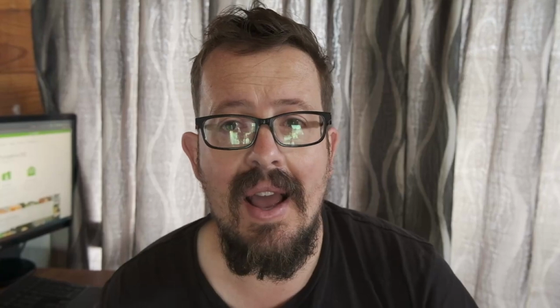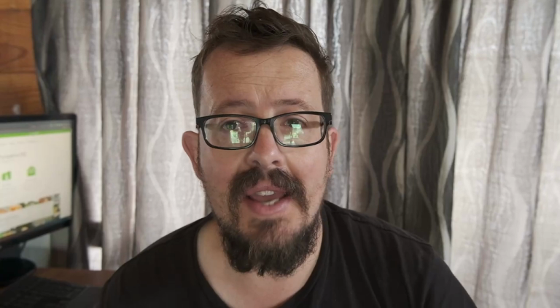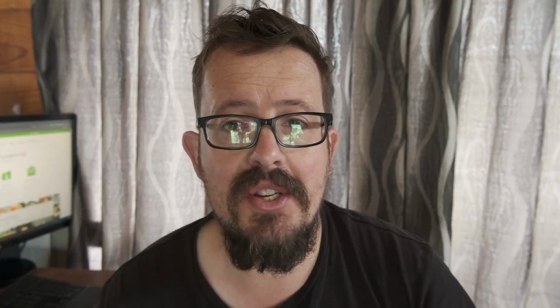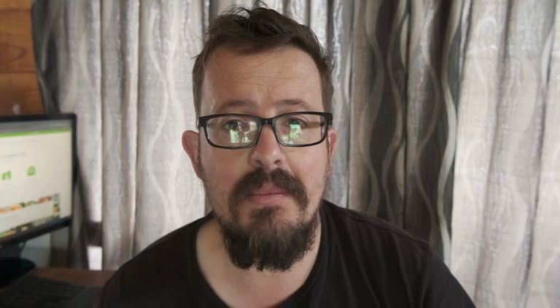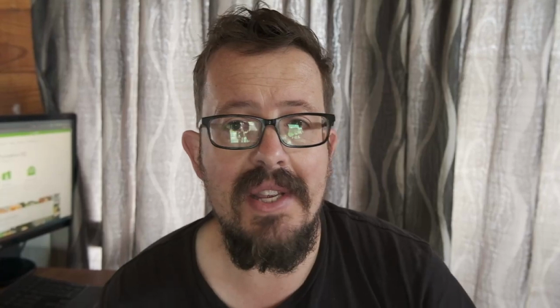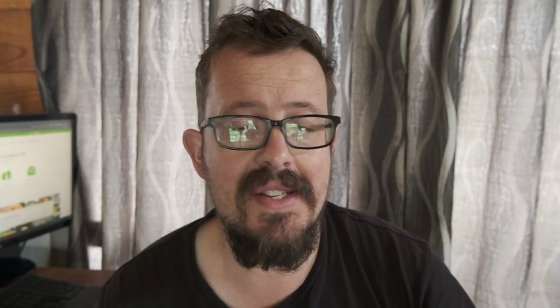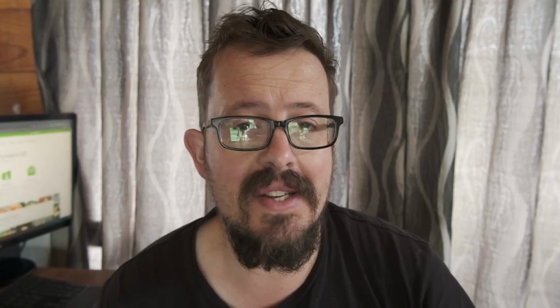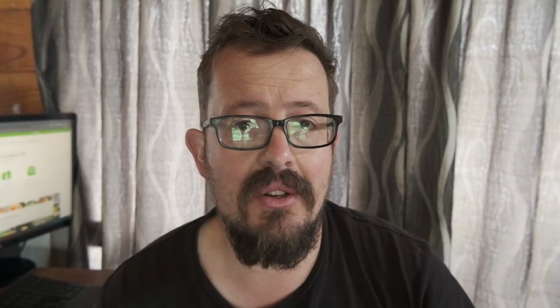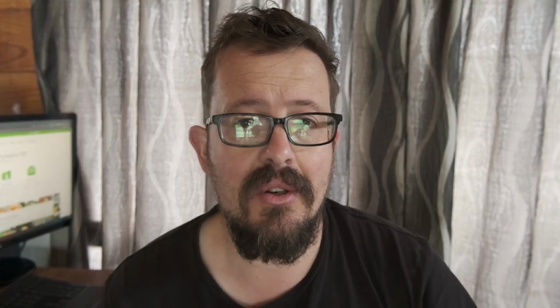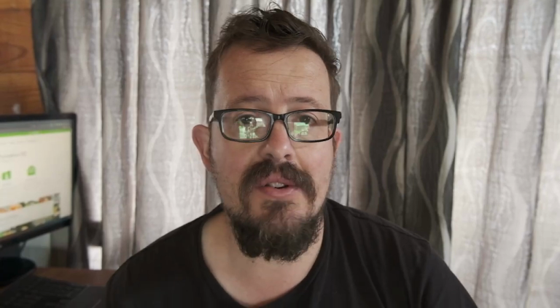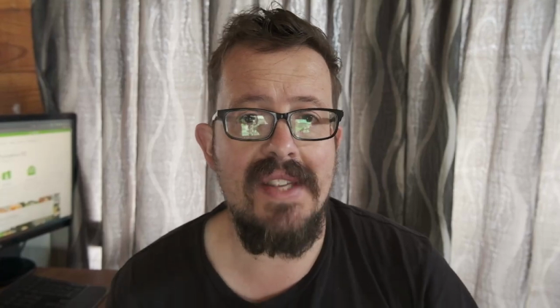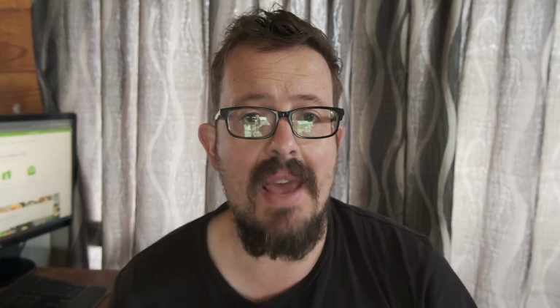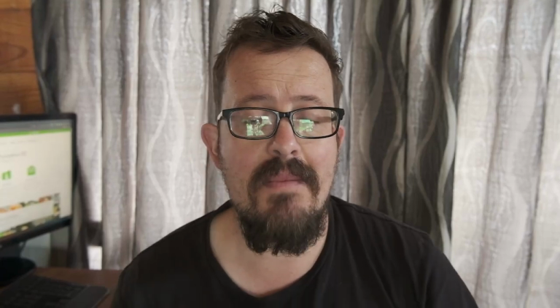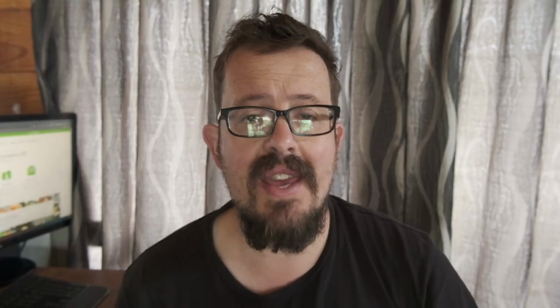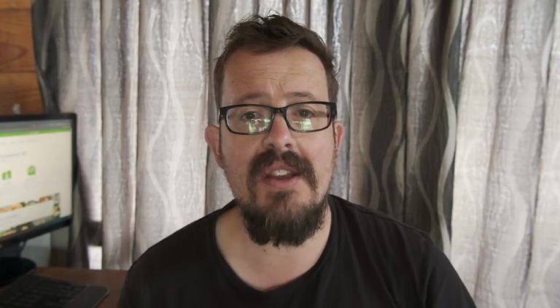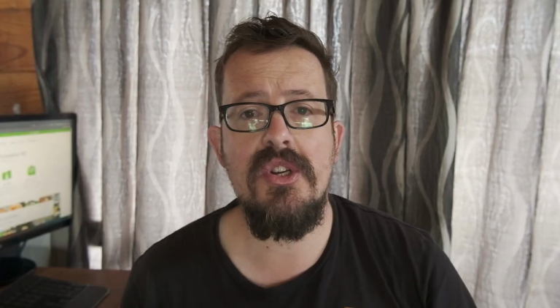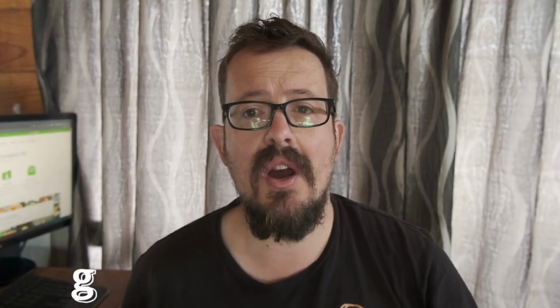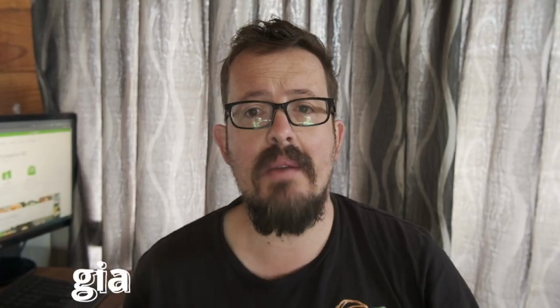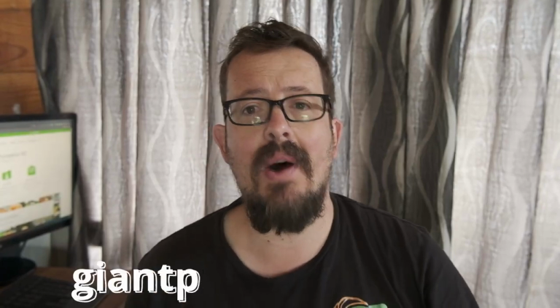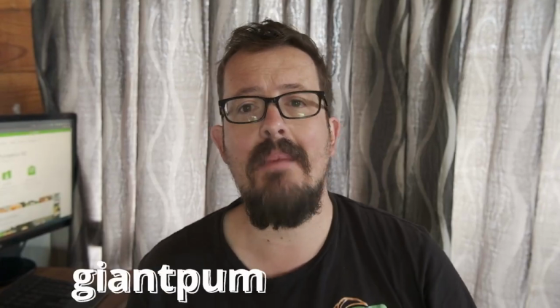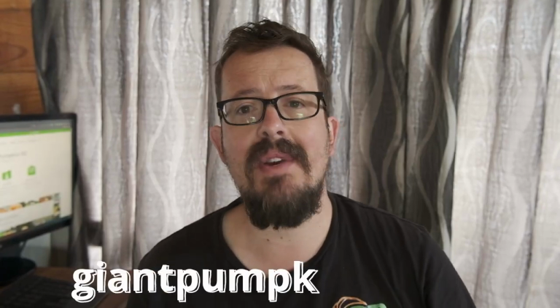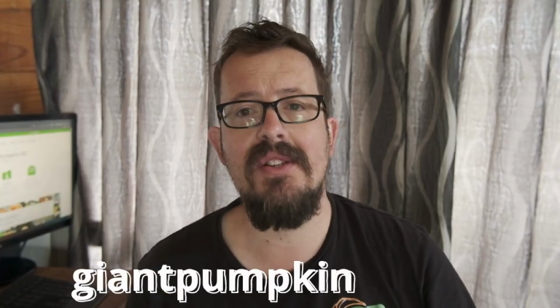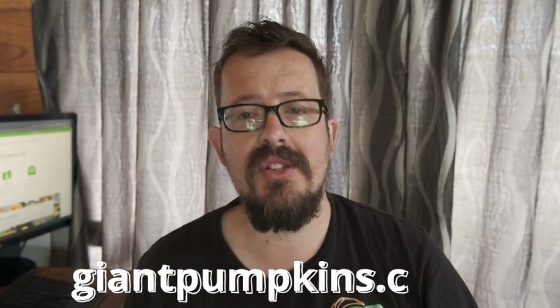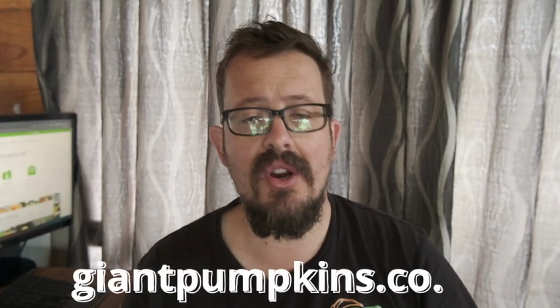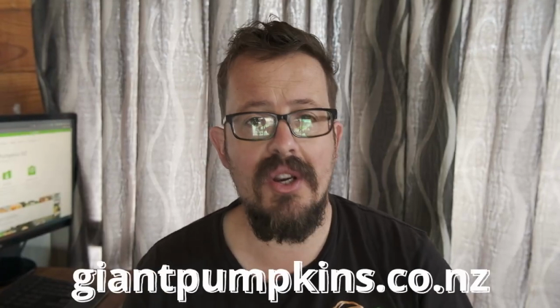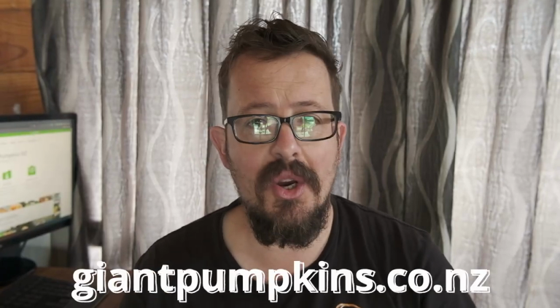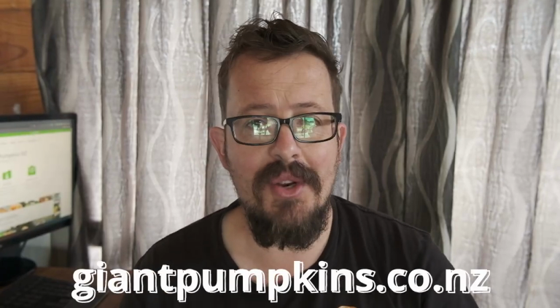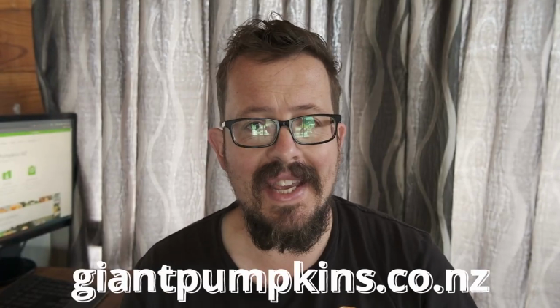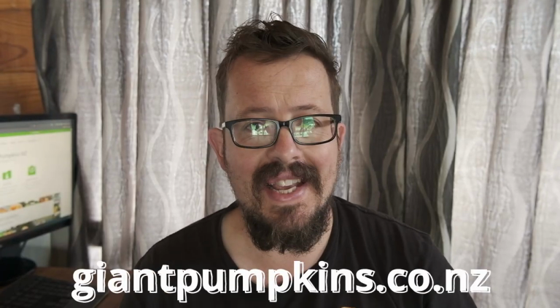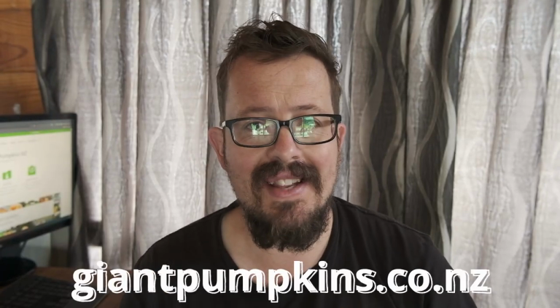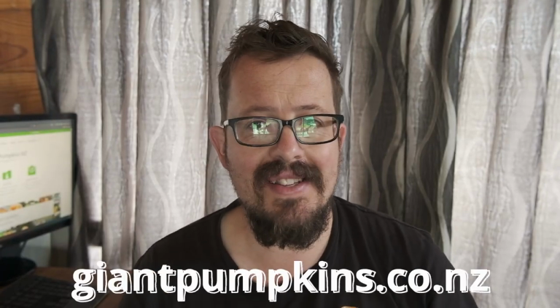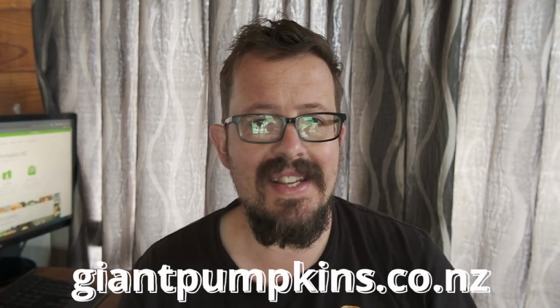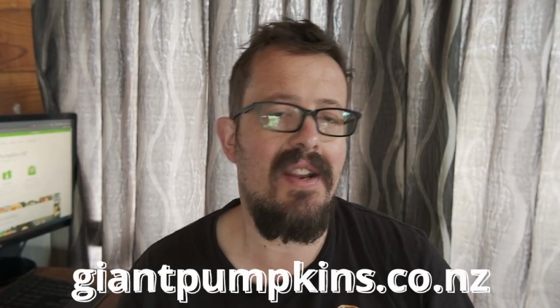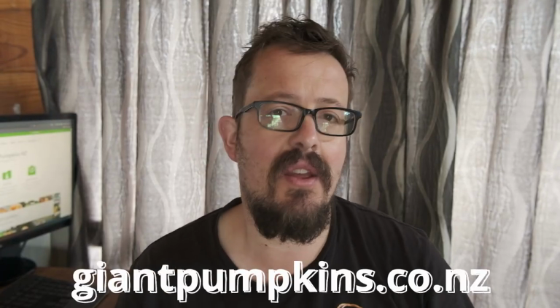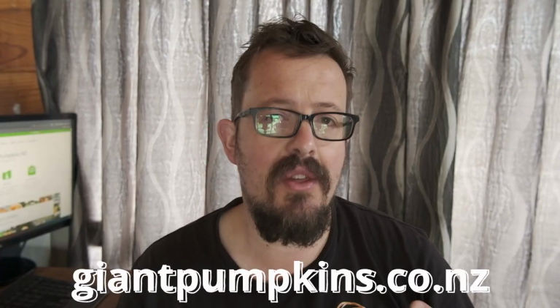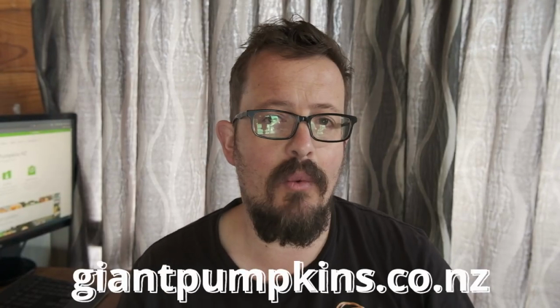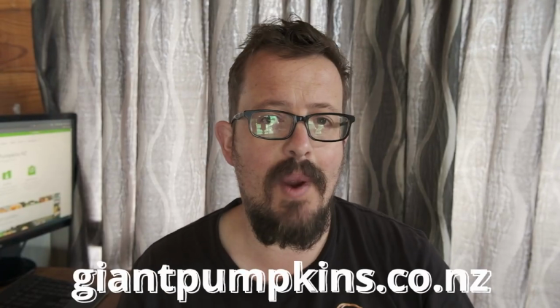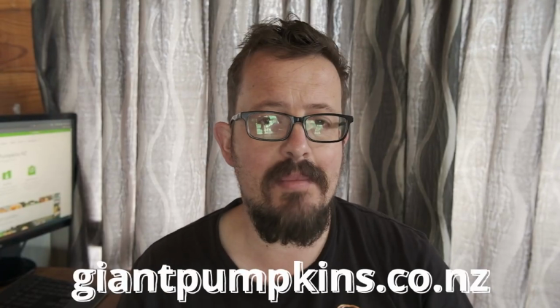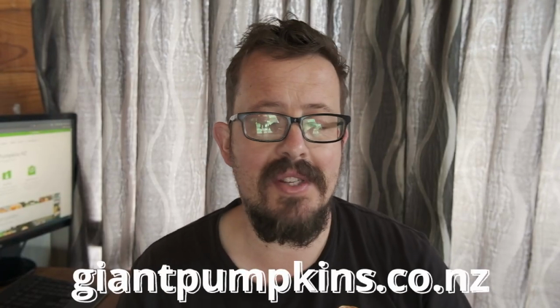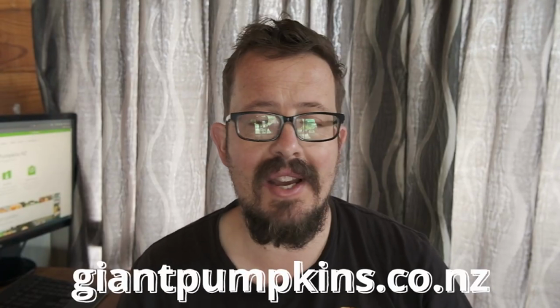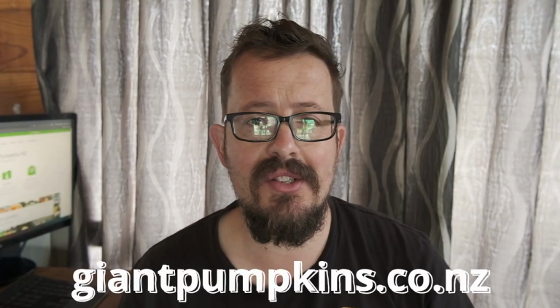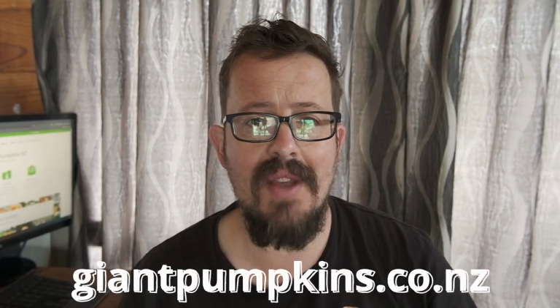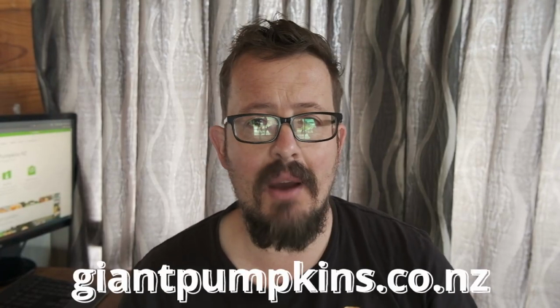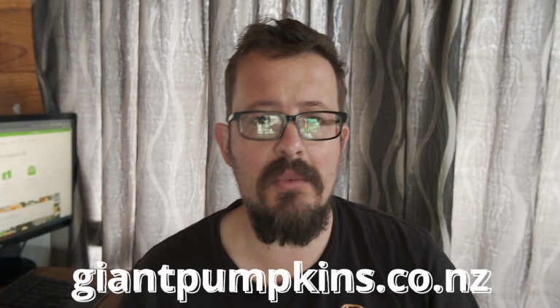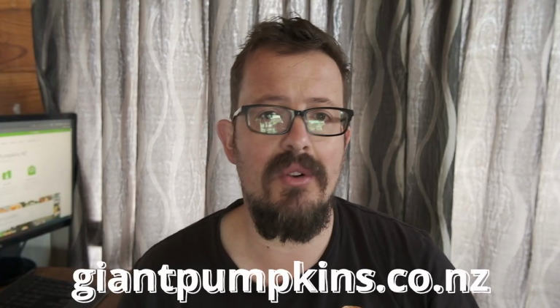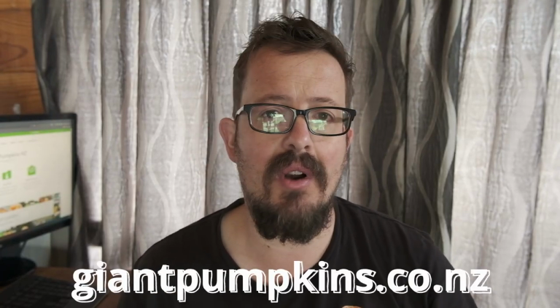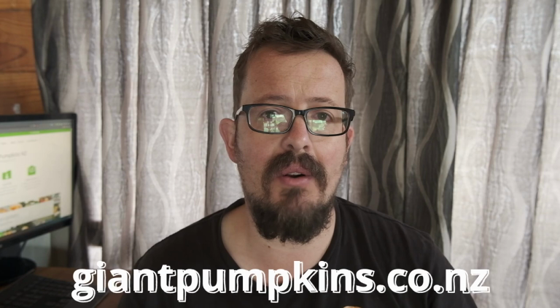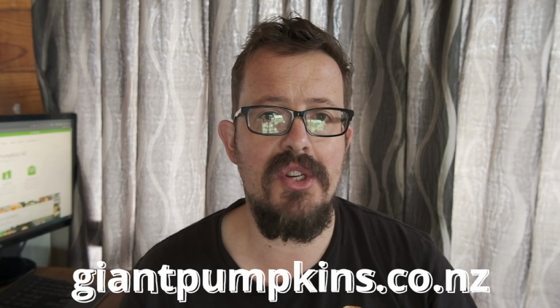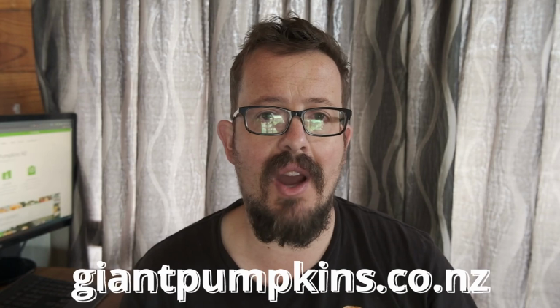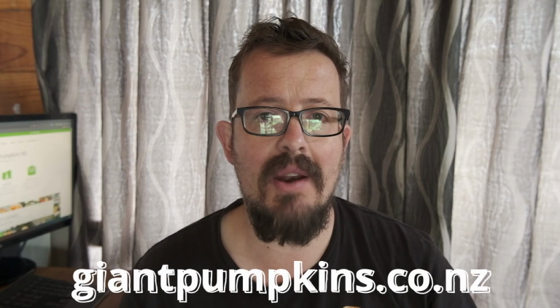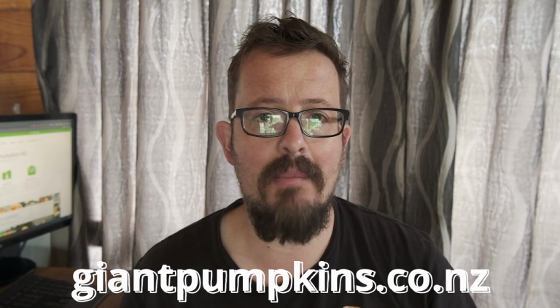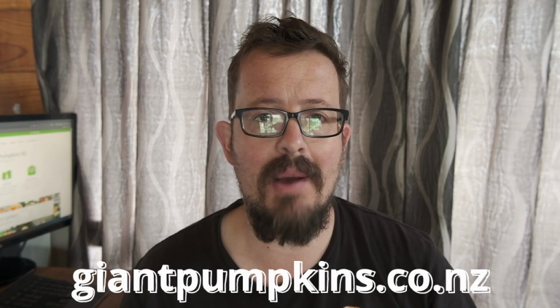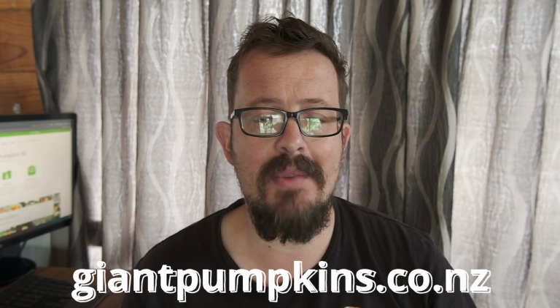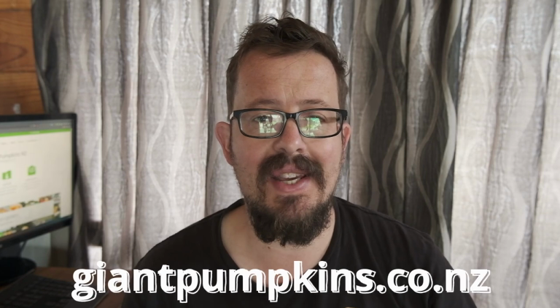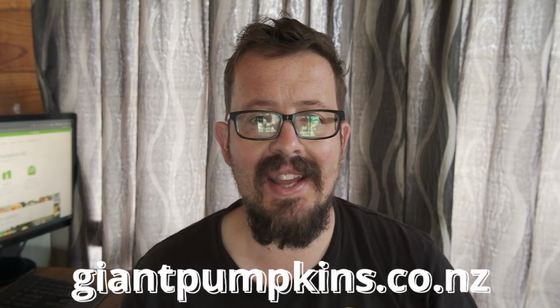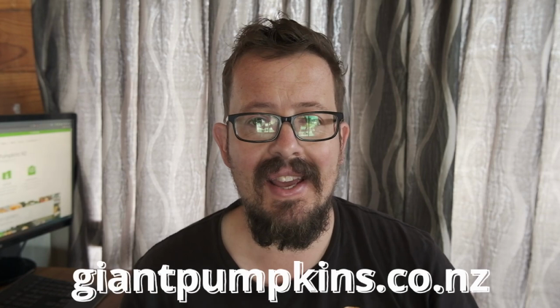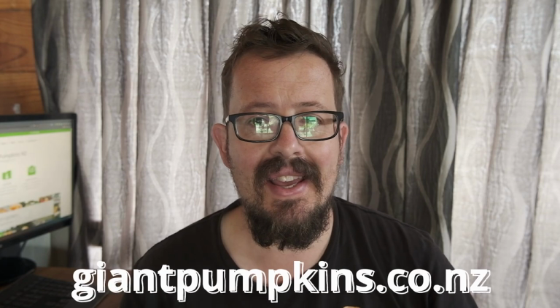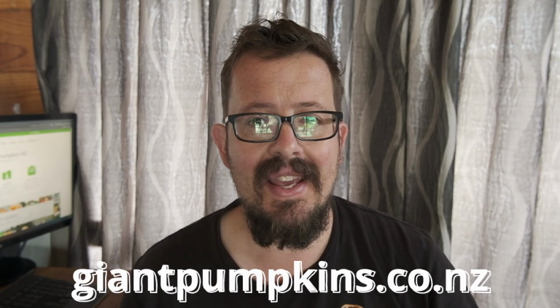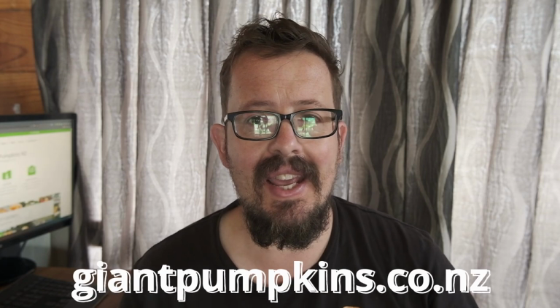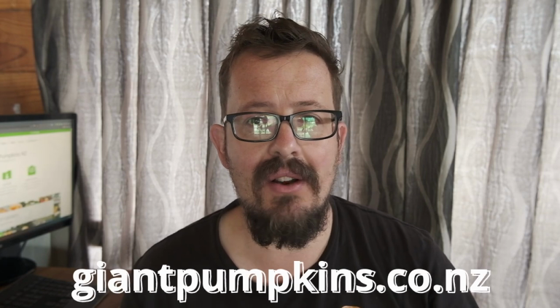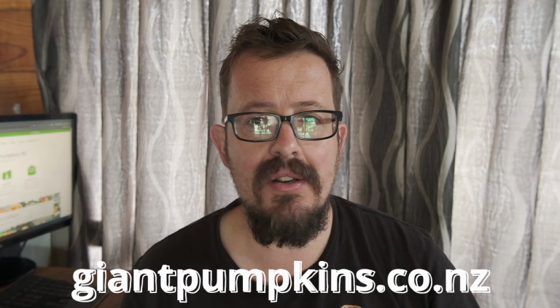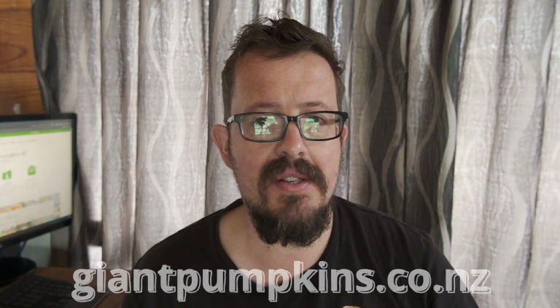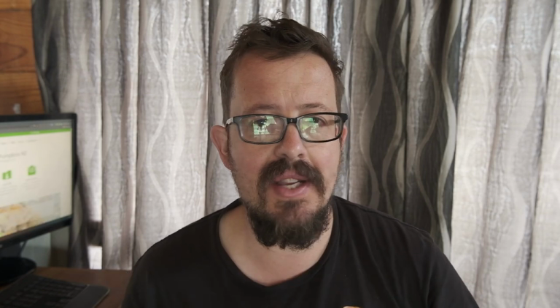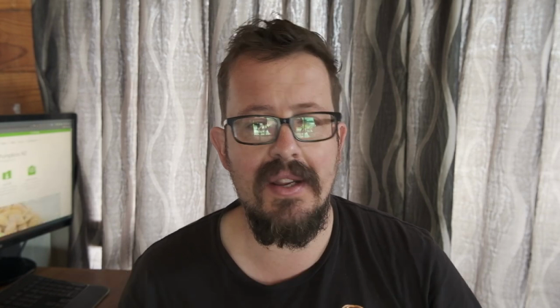Hey GPNZ crew, Sam here, giantpumpkins.co.nz — the website to help you grow a giant pumpkin here in New Zealand.